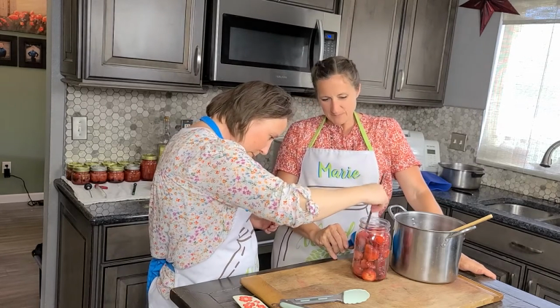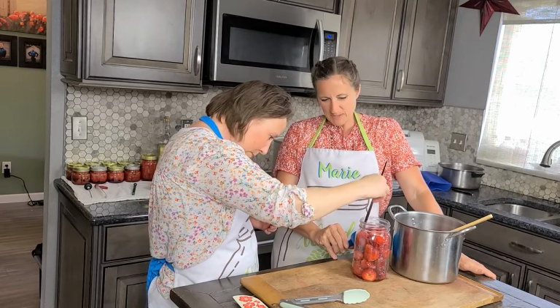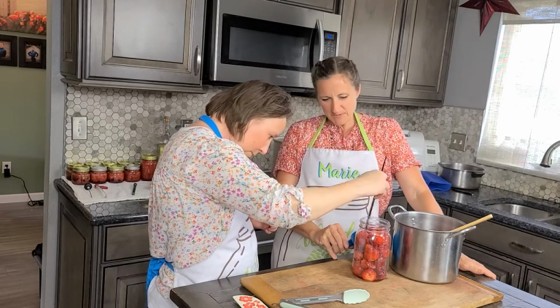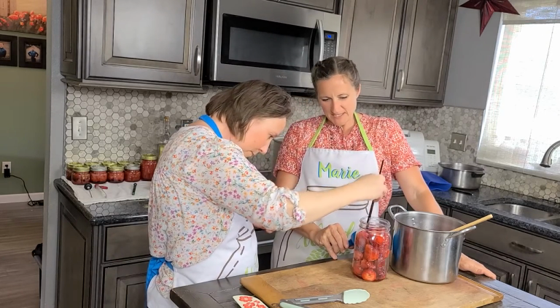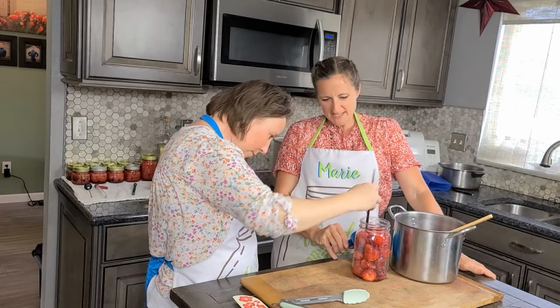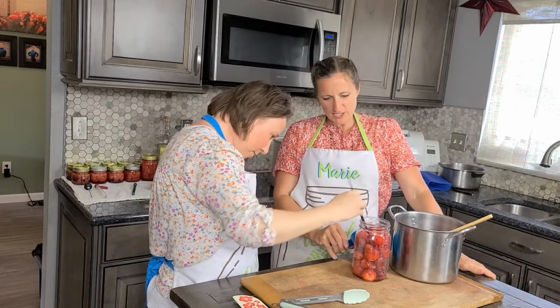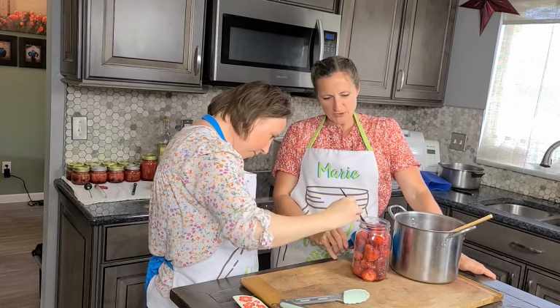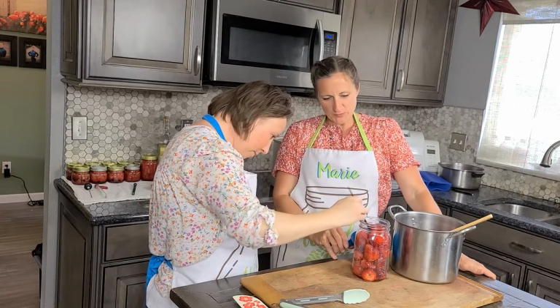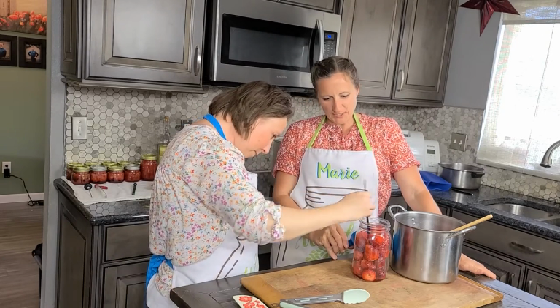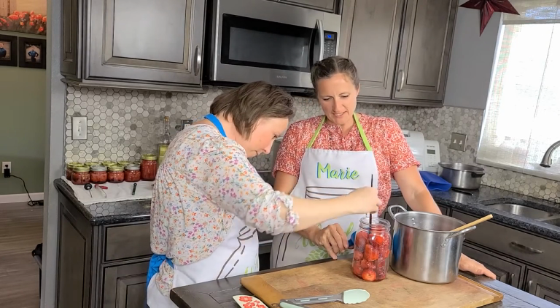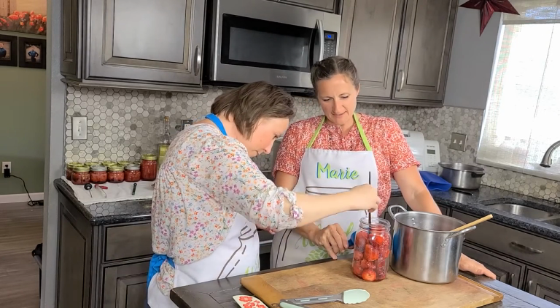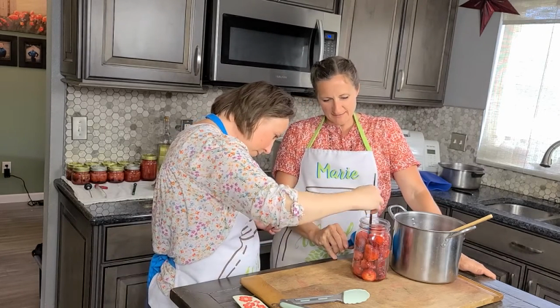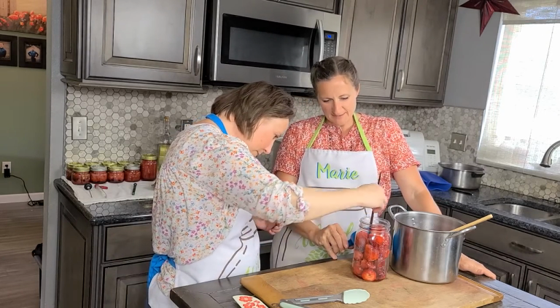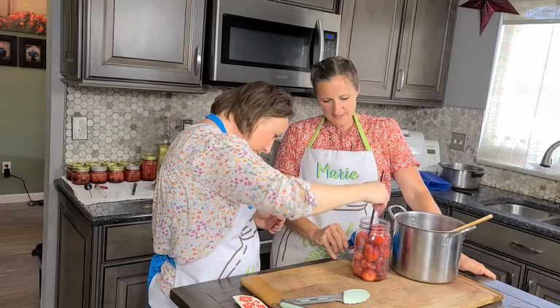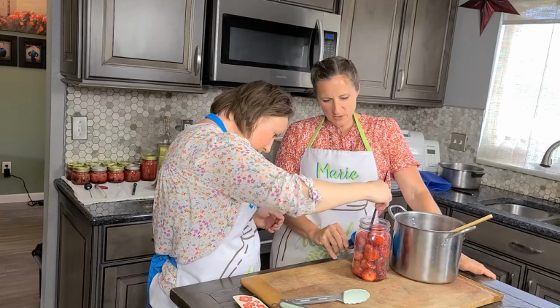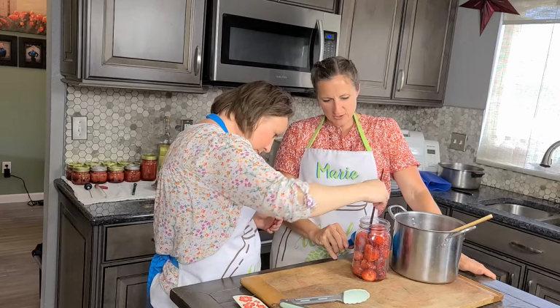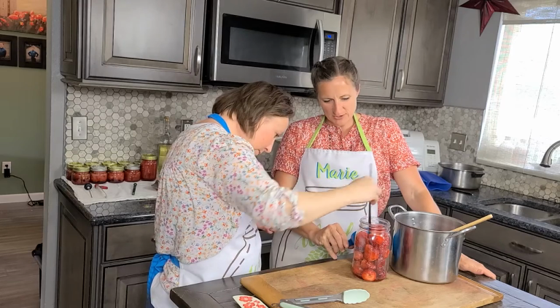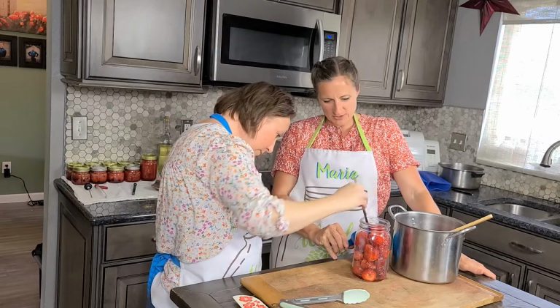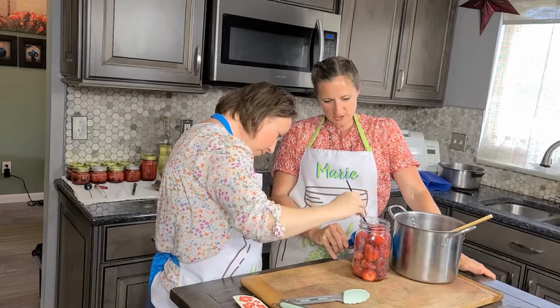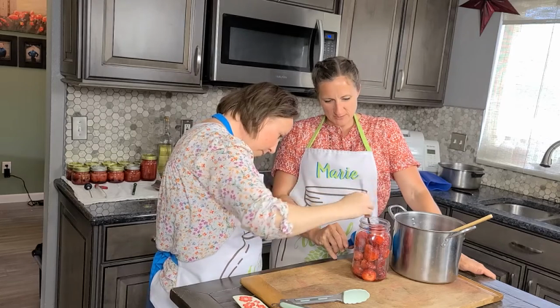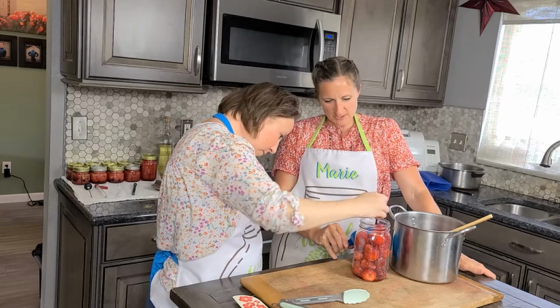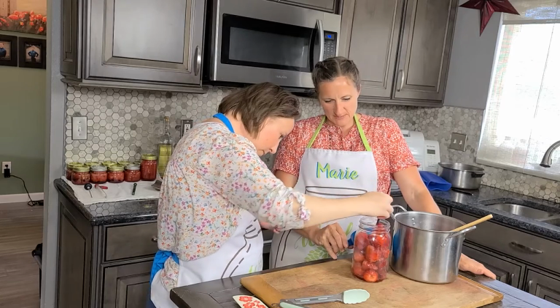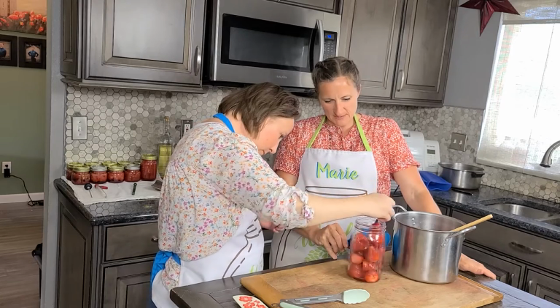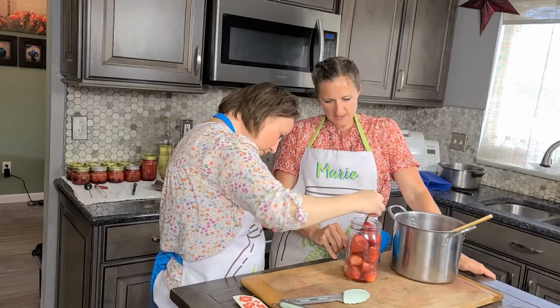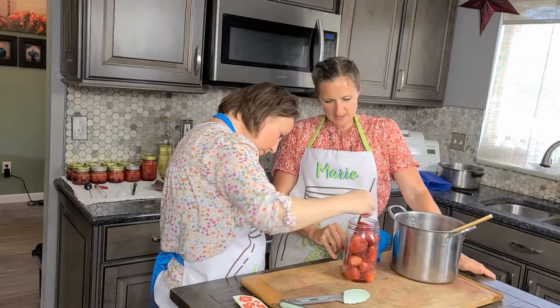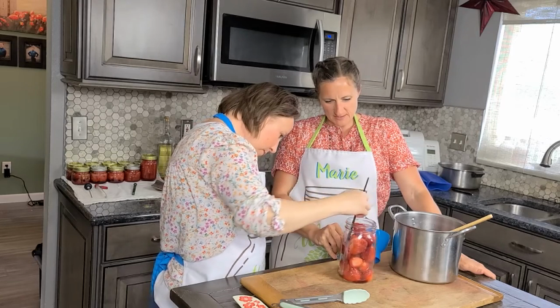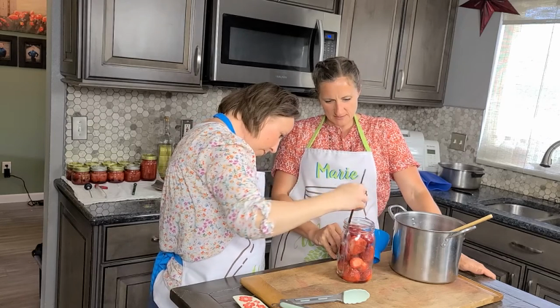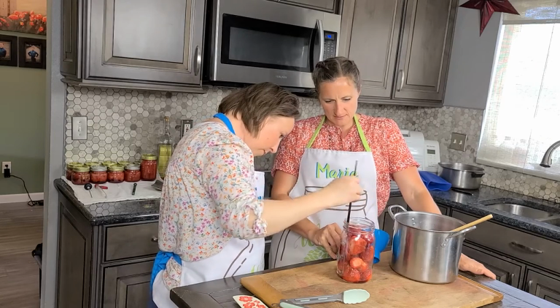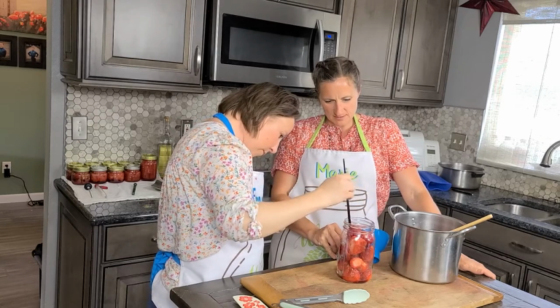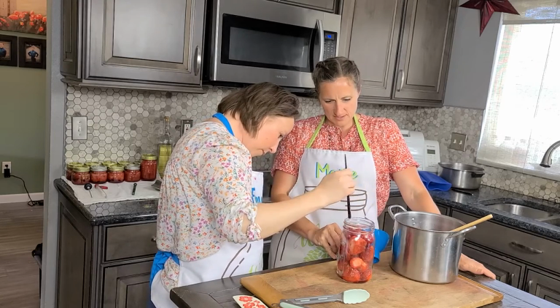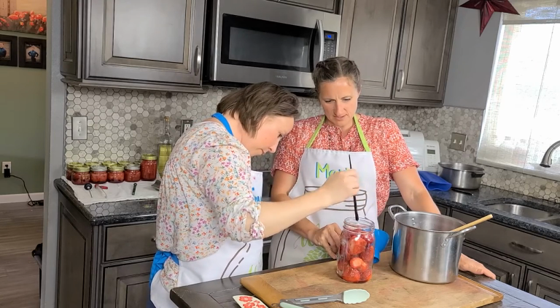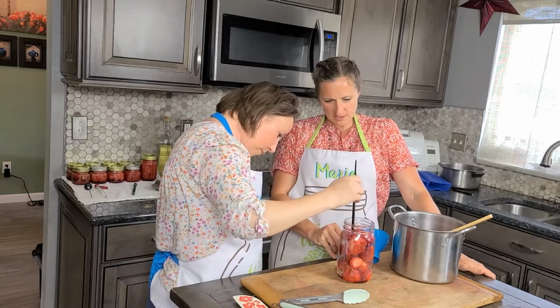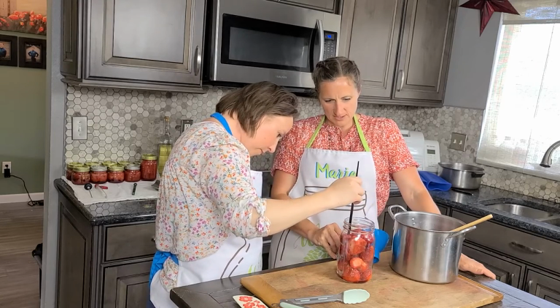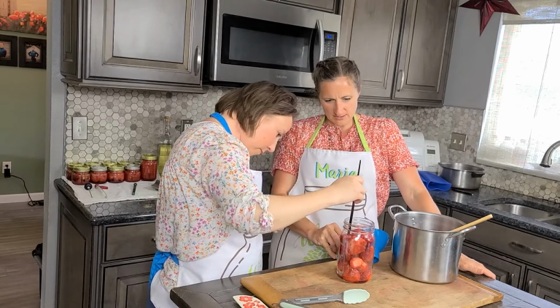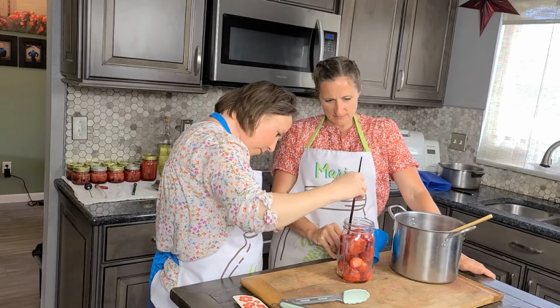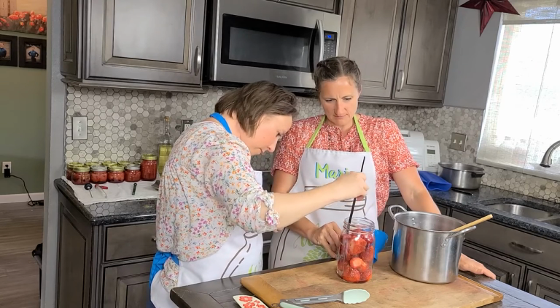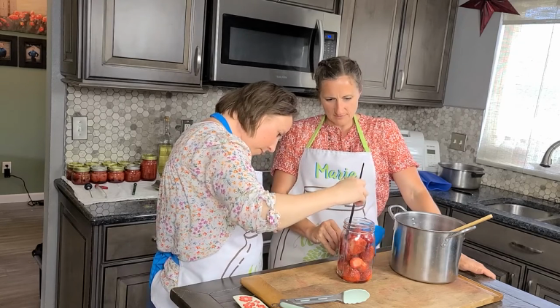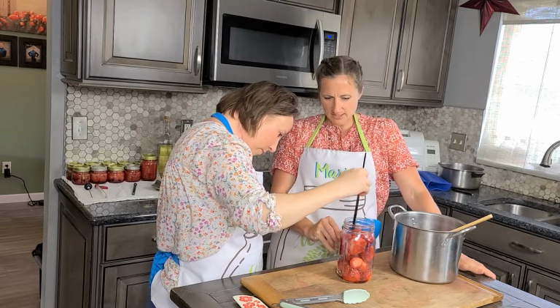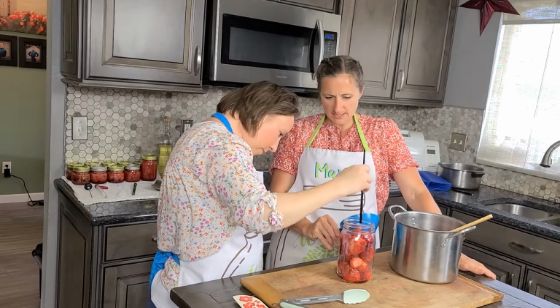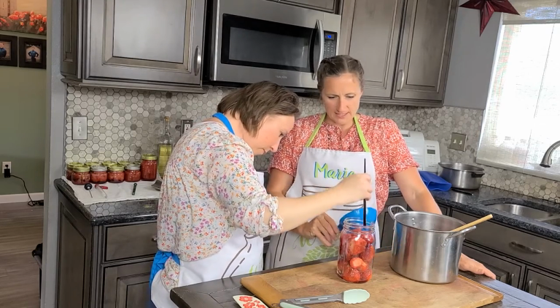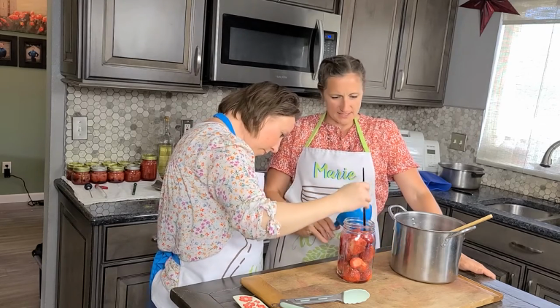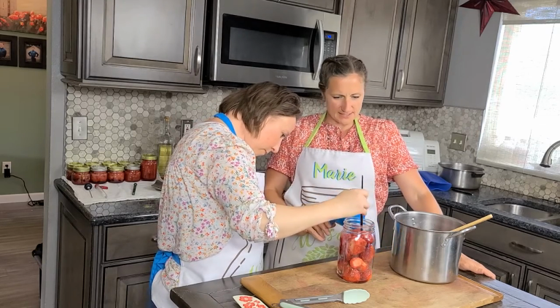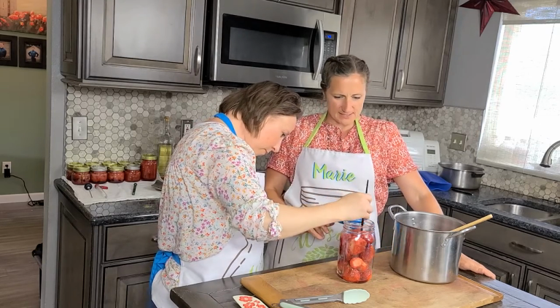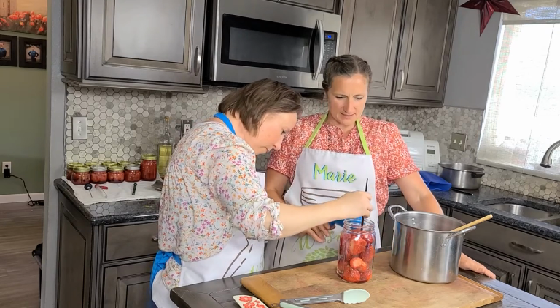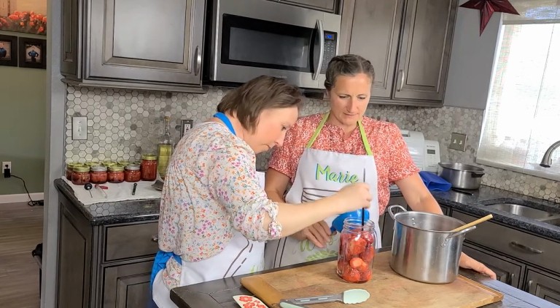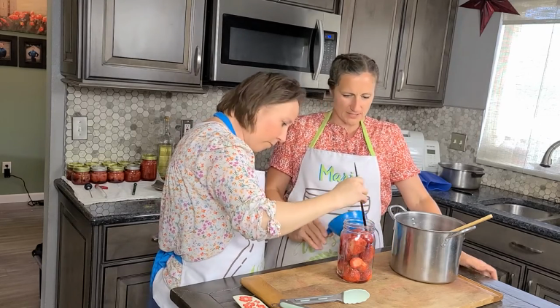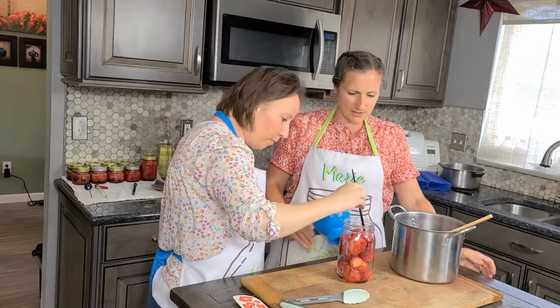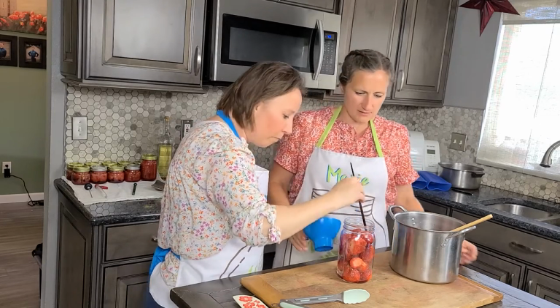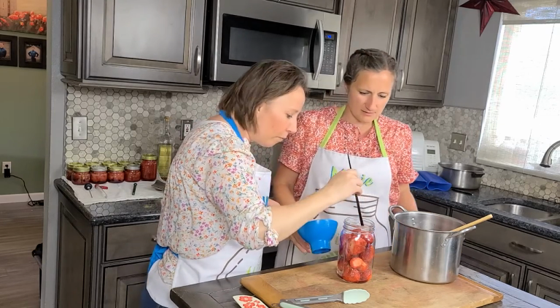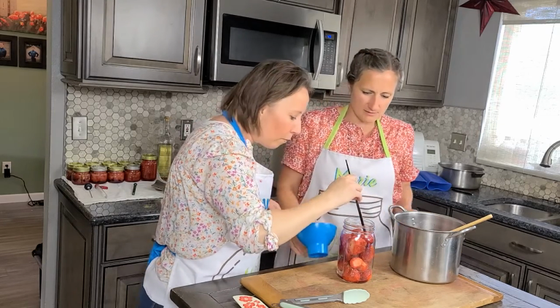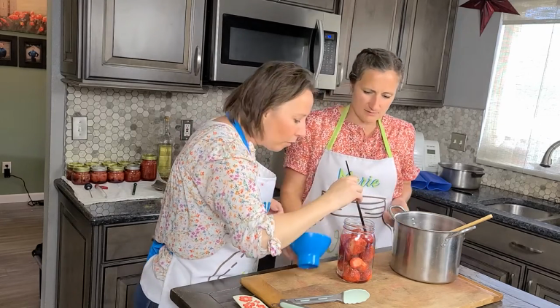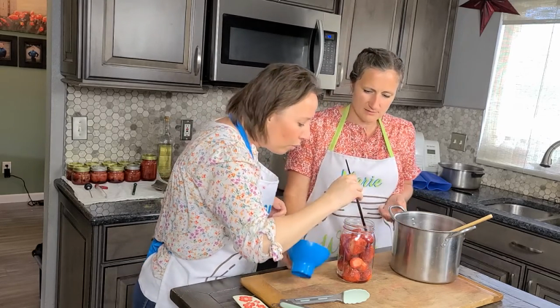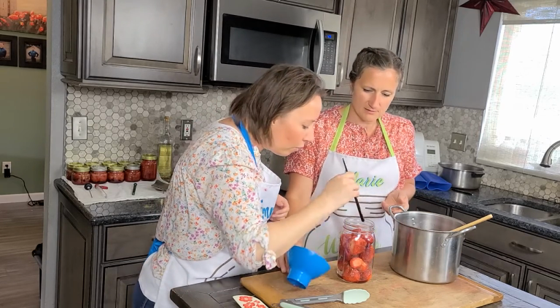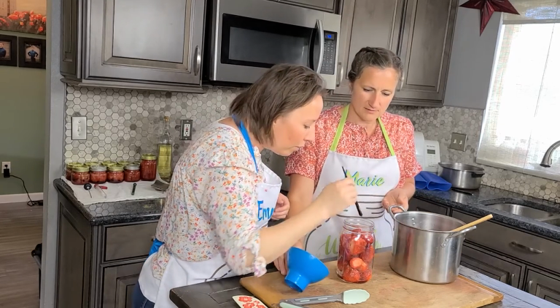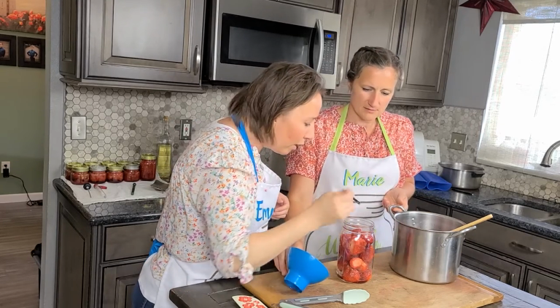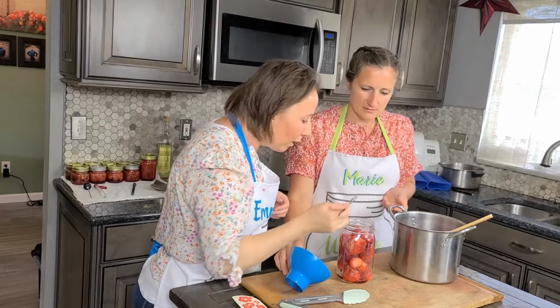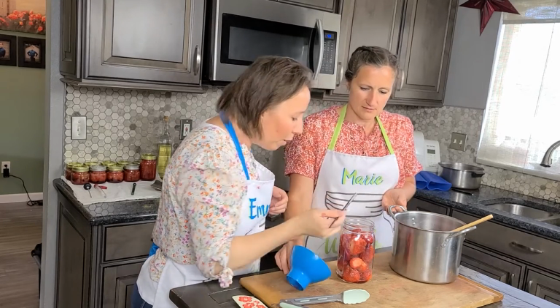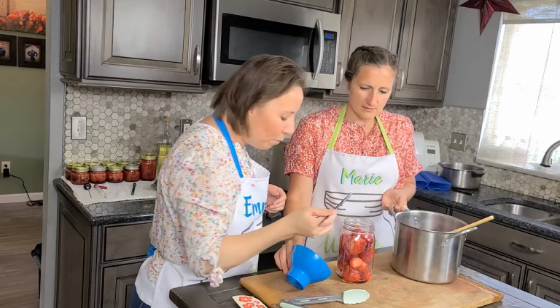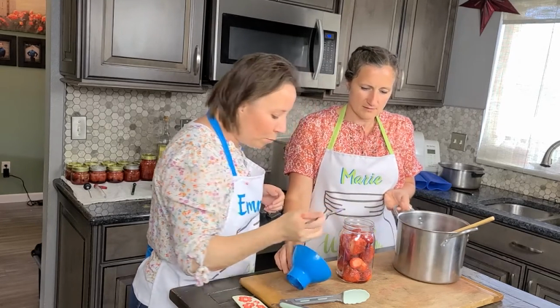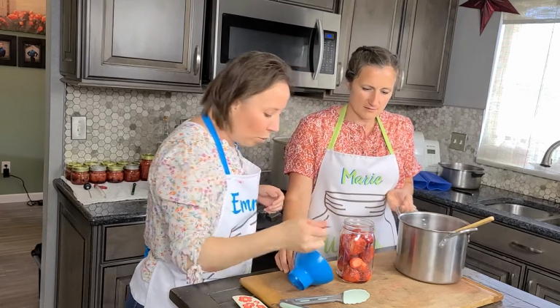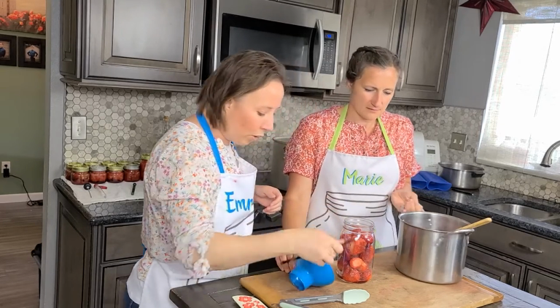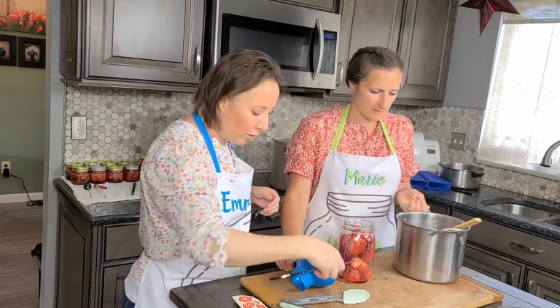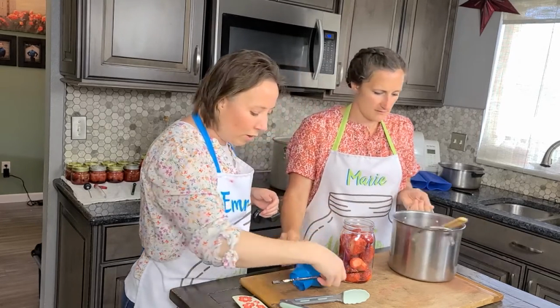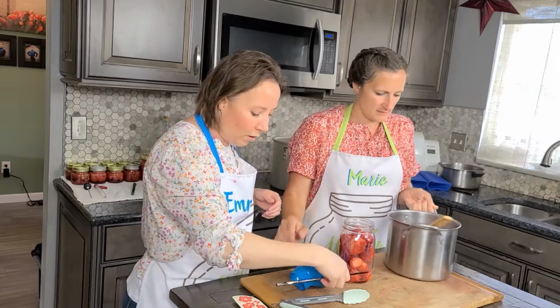It might be easier if we had smaller strawberries, but that's all right. I think this is fine. Let's get a couple more in there.